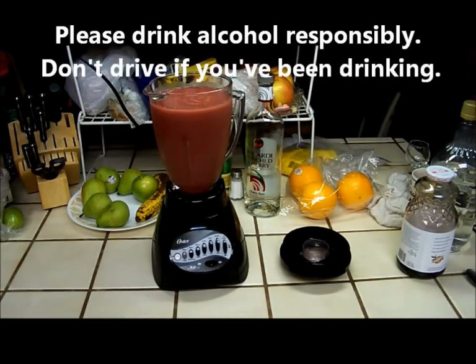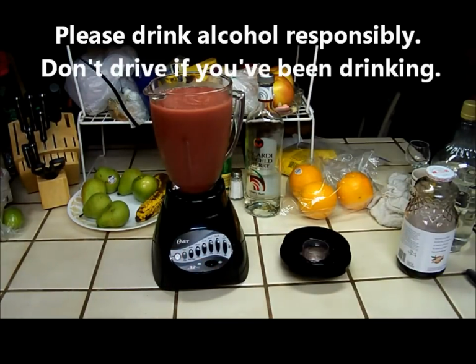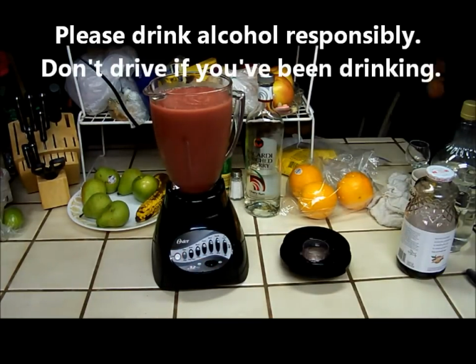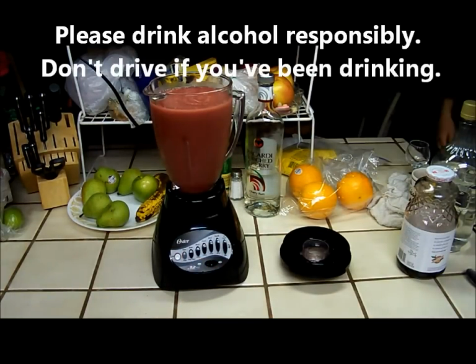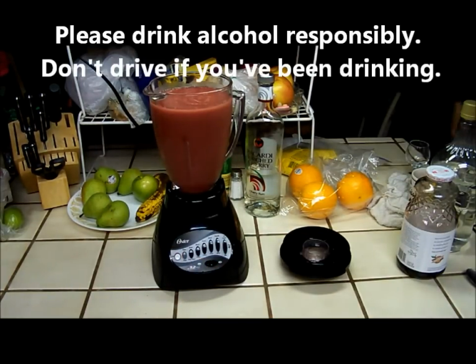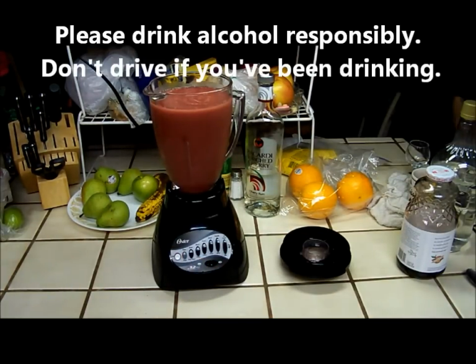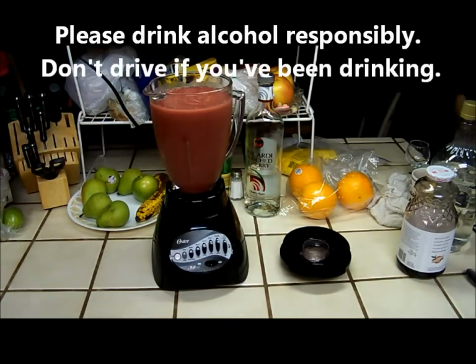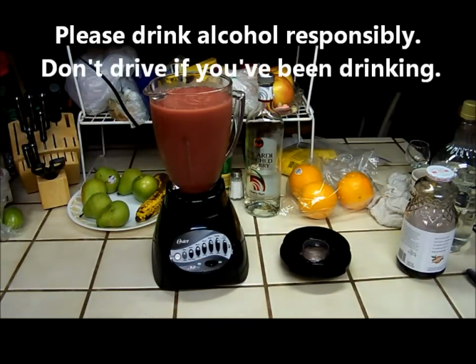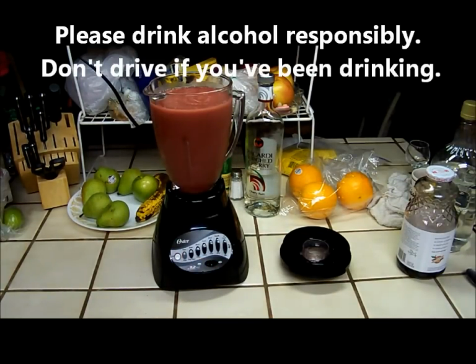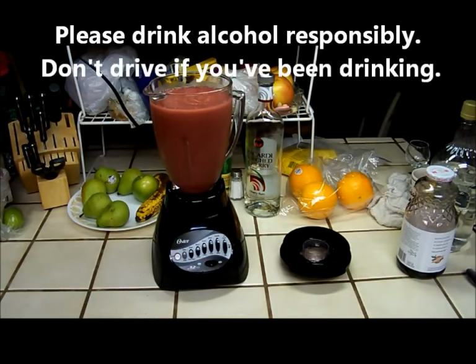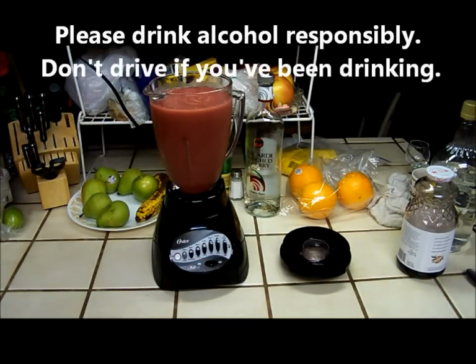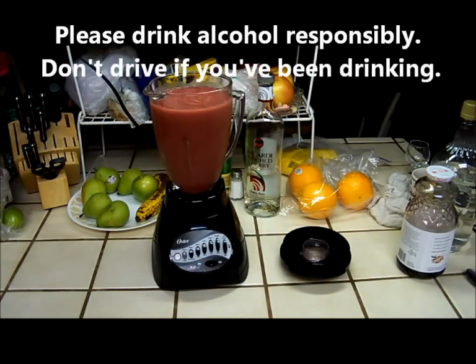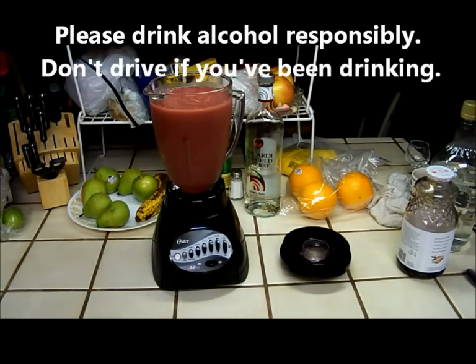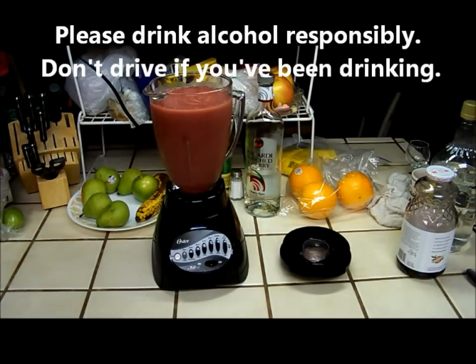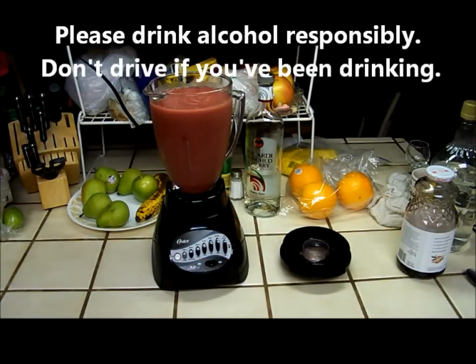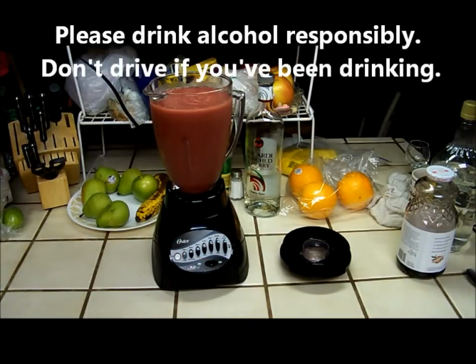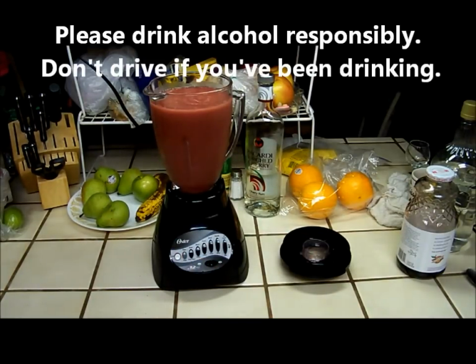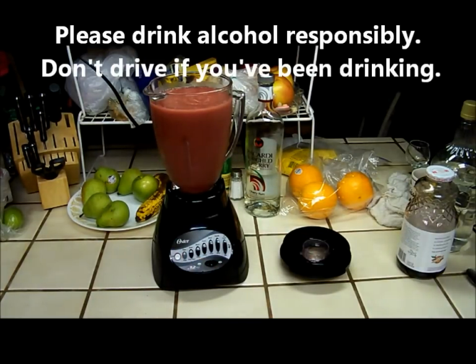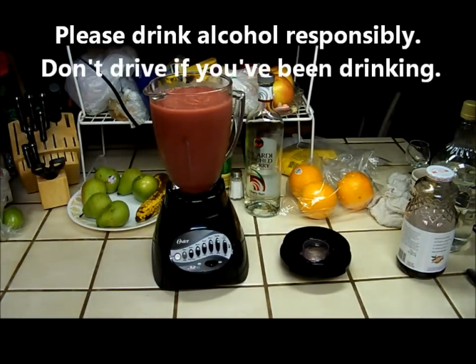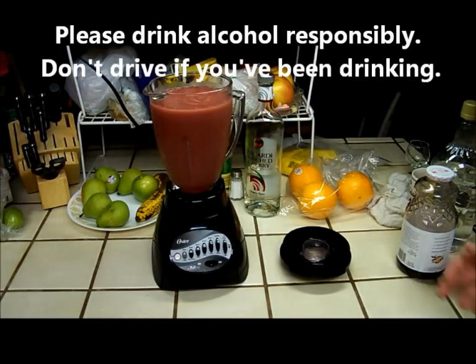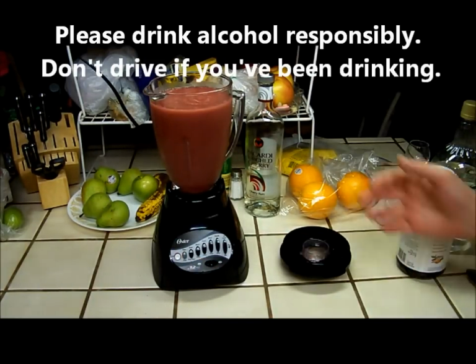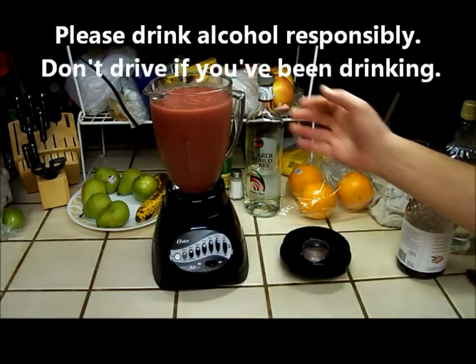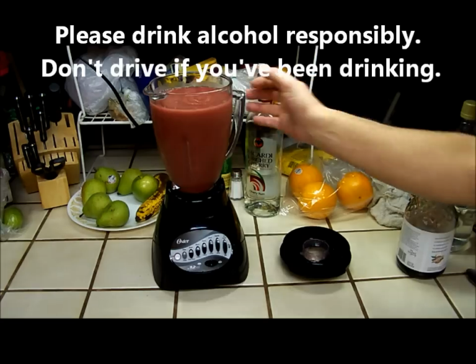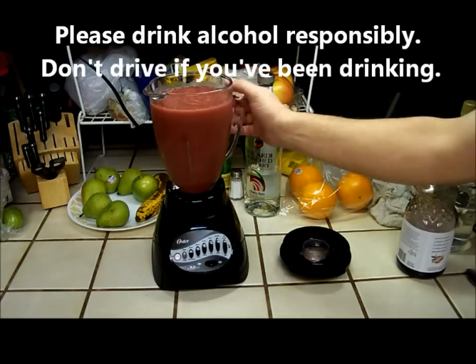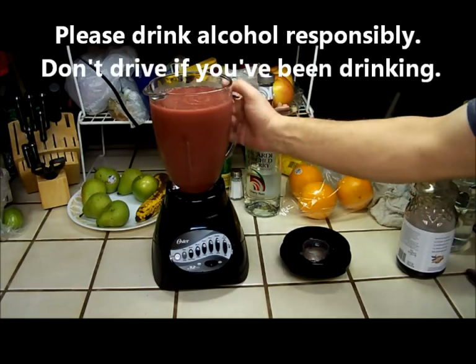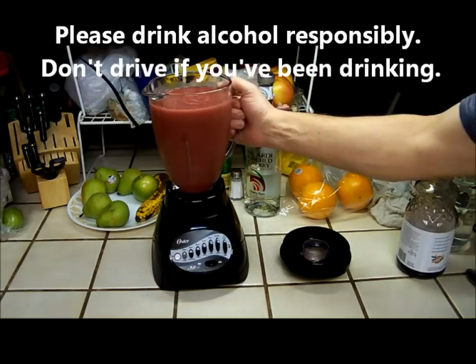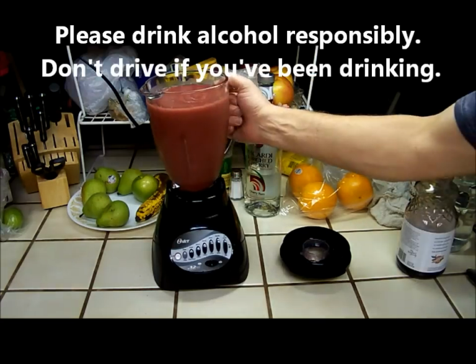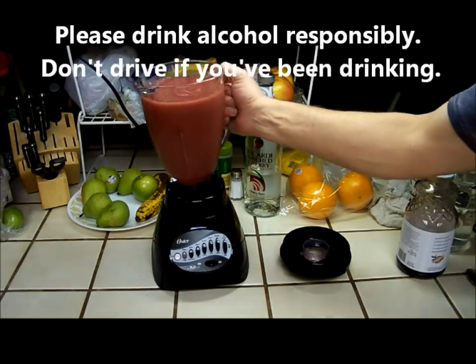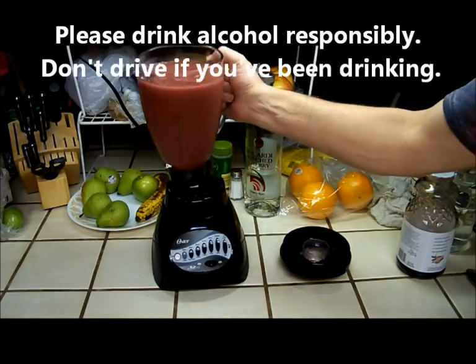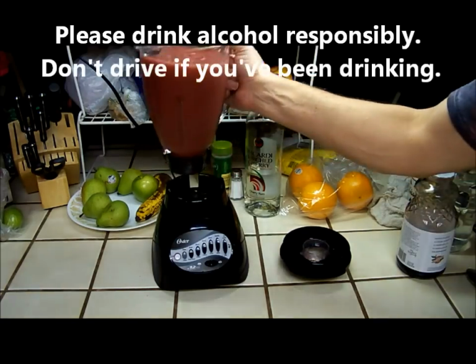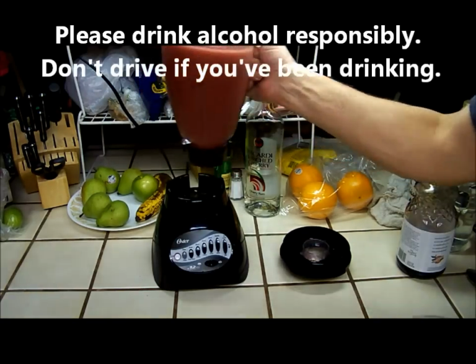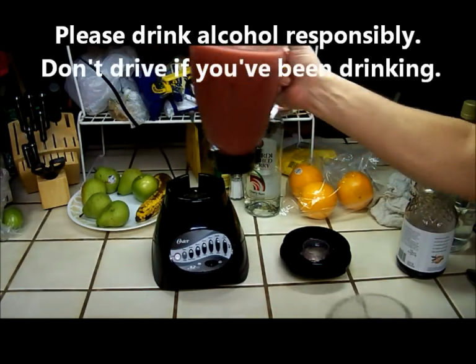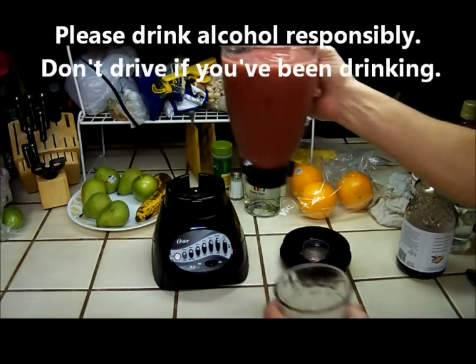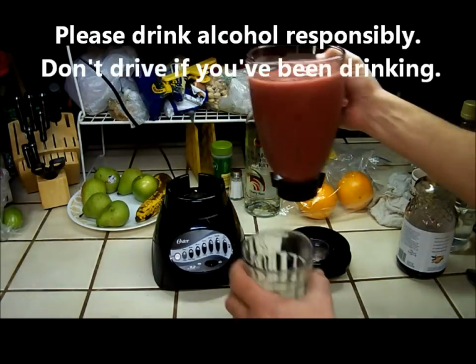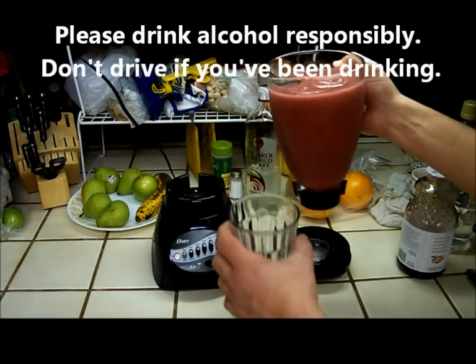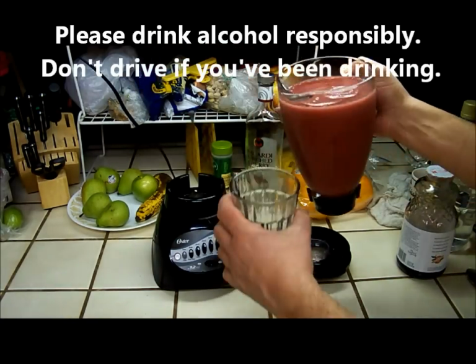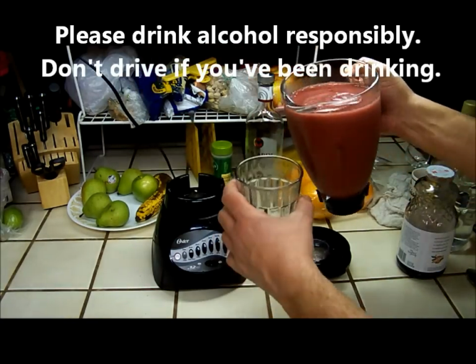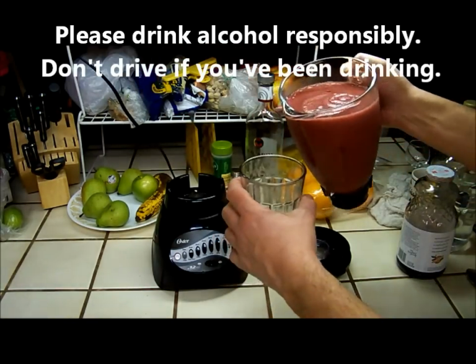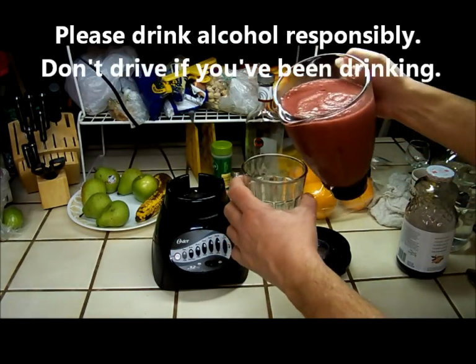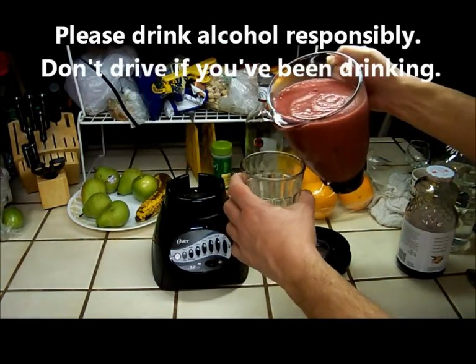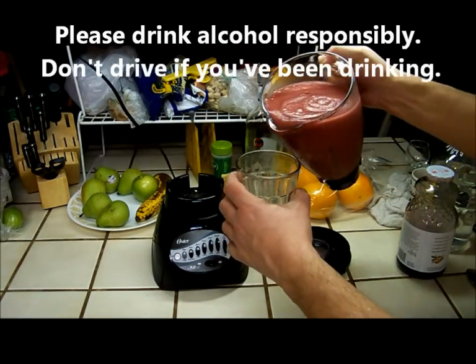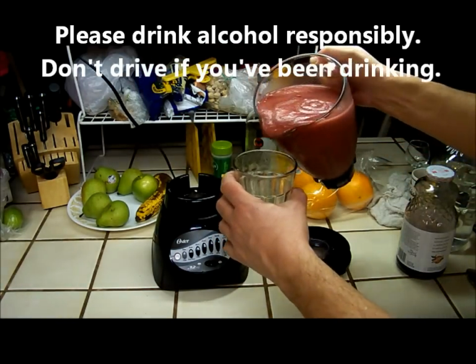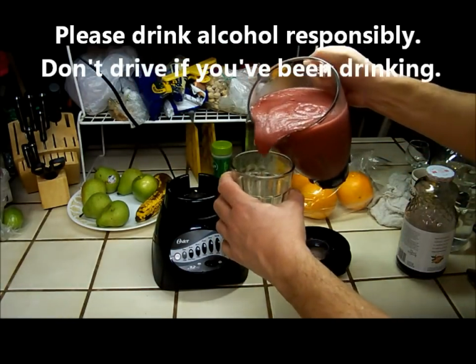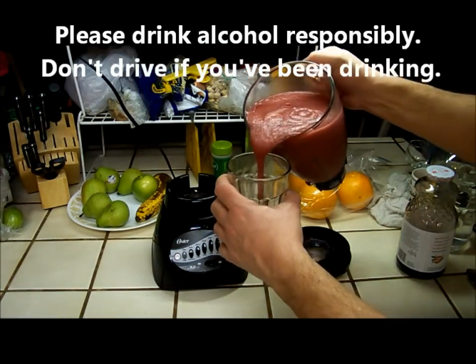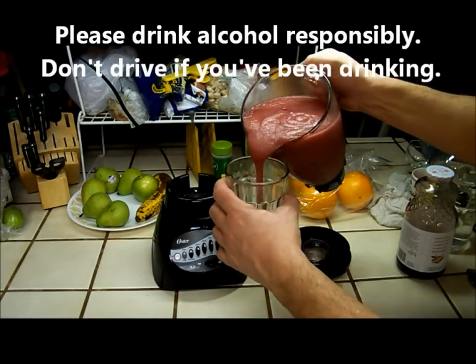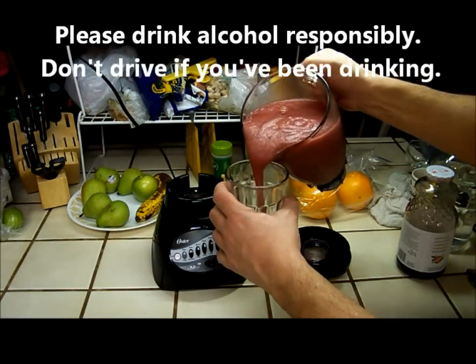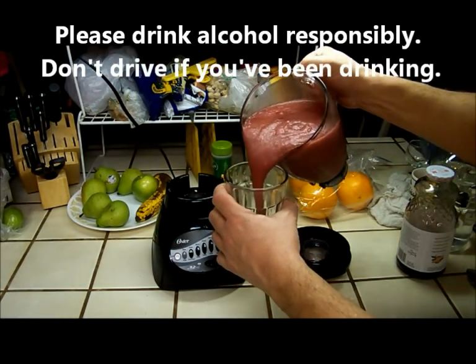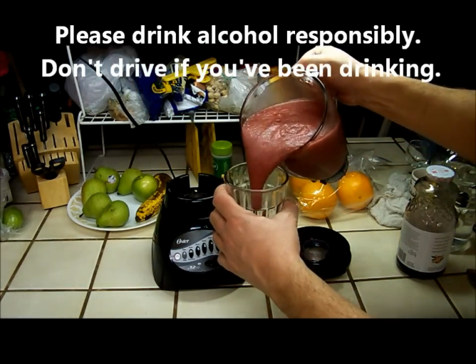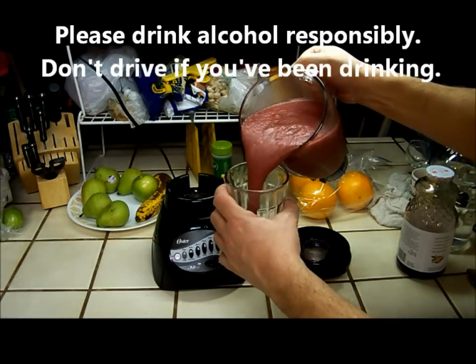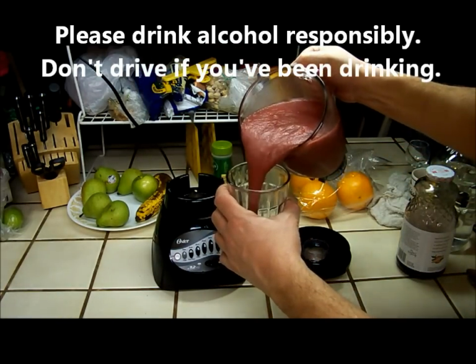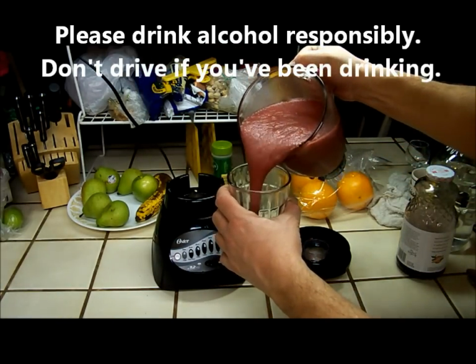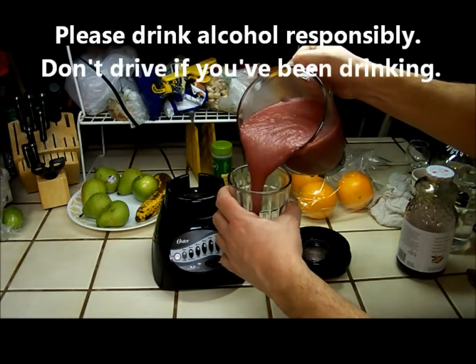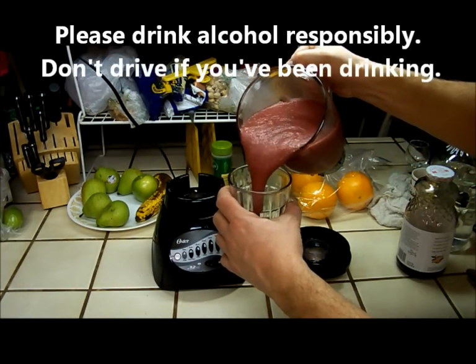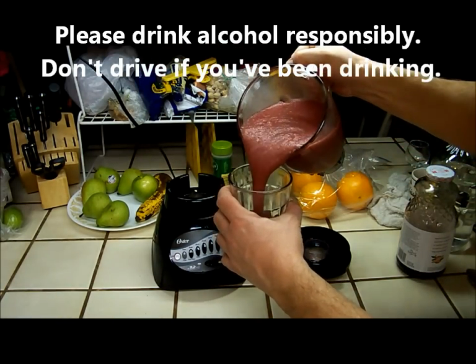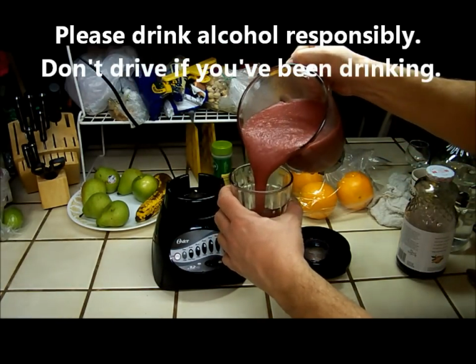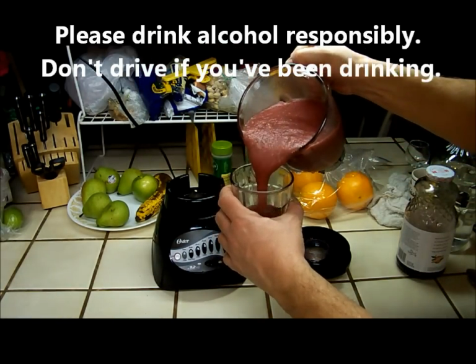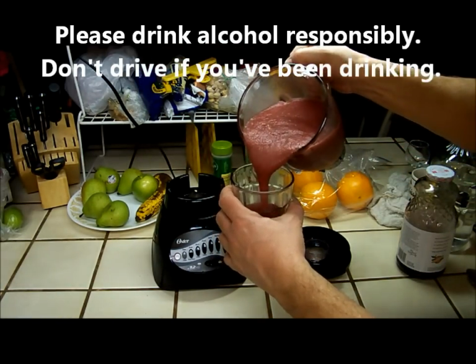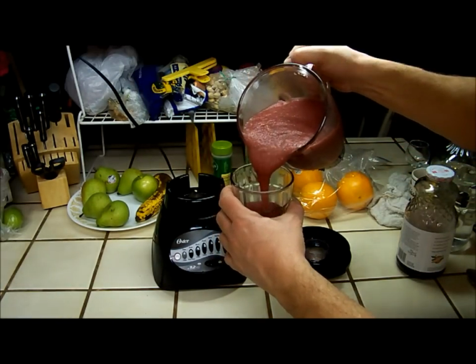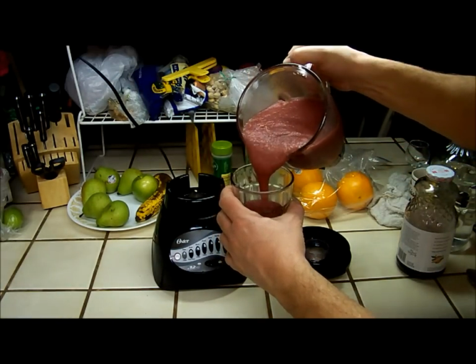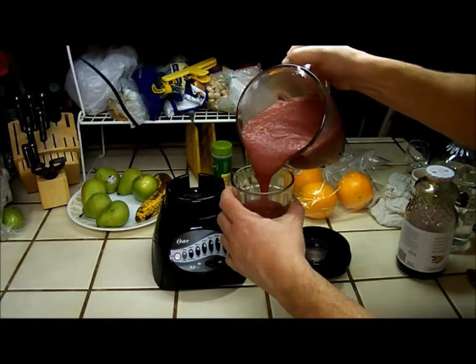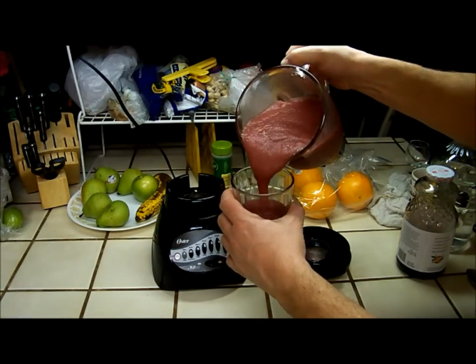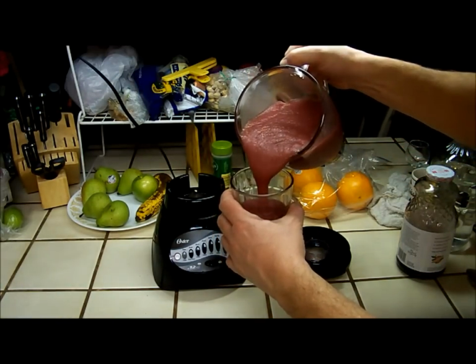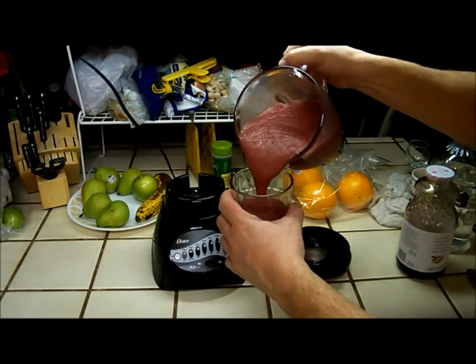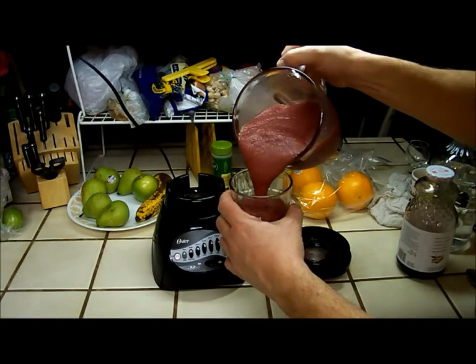And there you have it — Tie-Dye Man's recipe for a cherry bomb frozen drink.